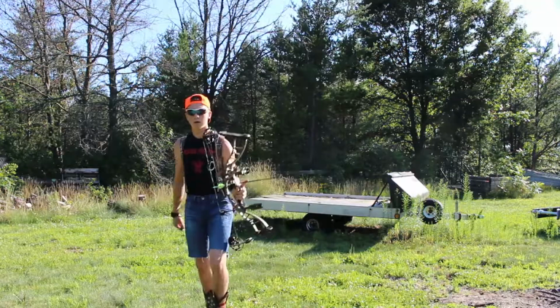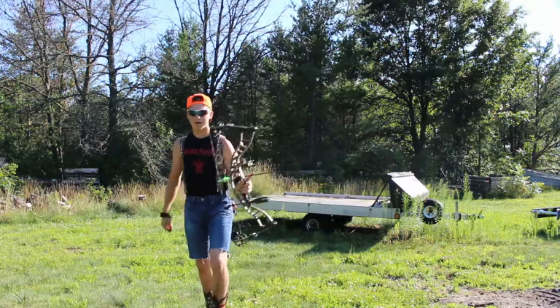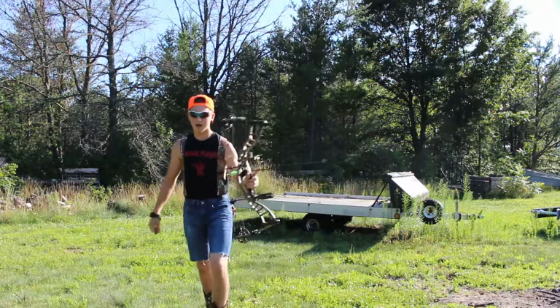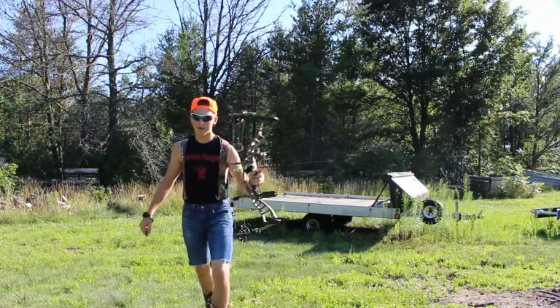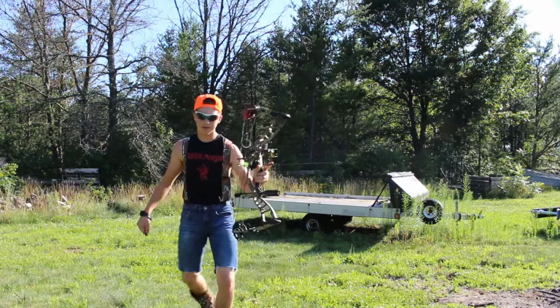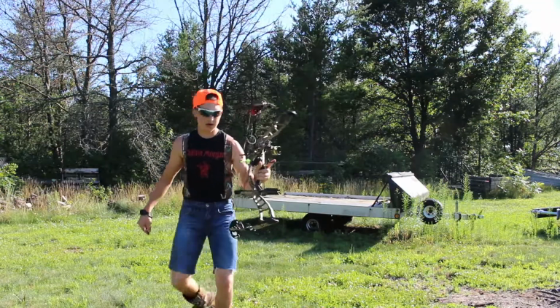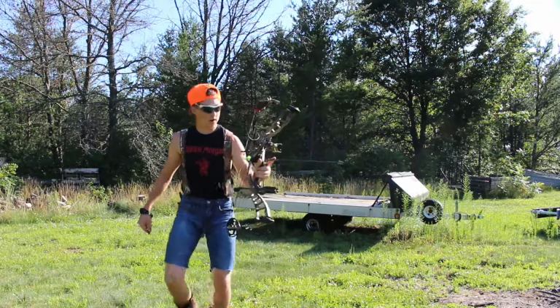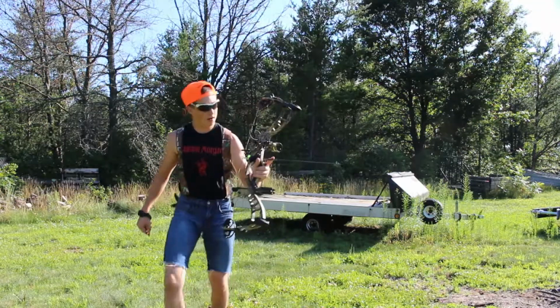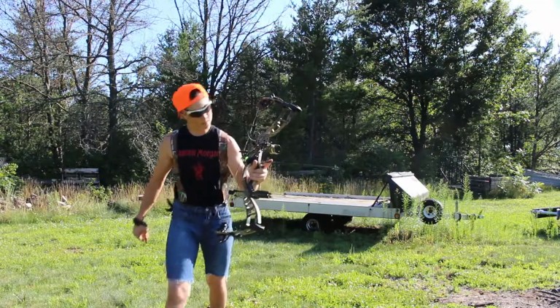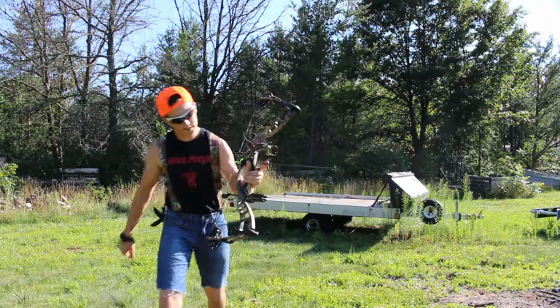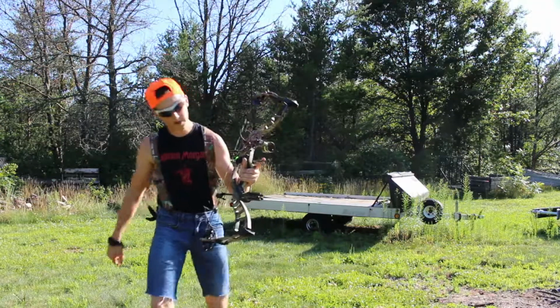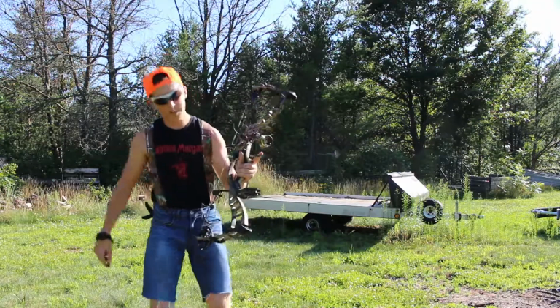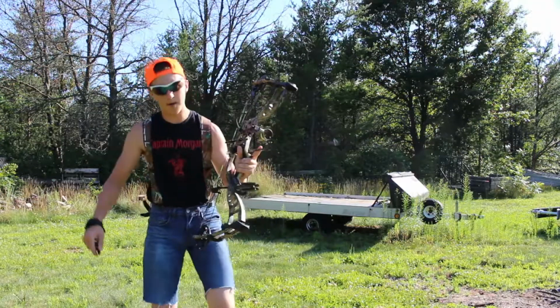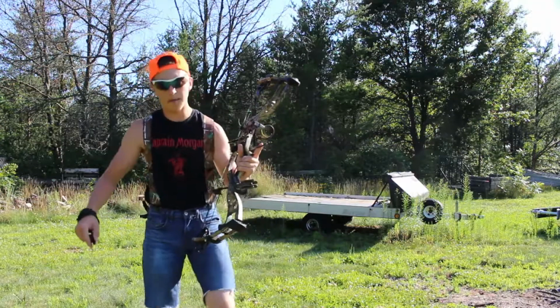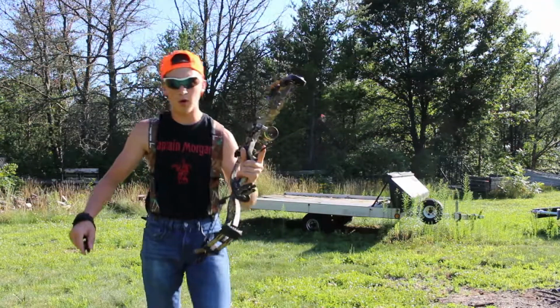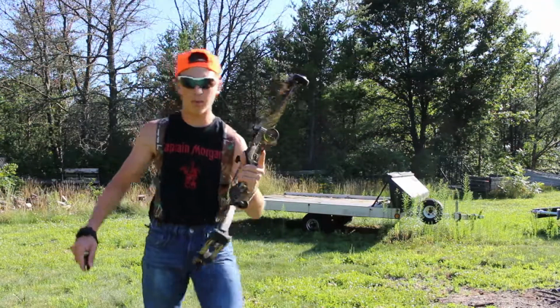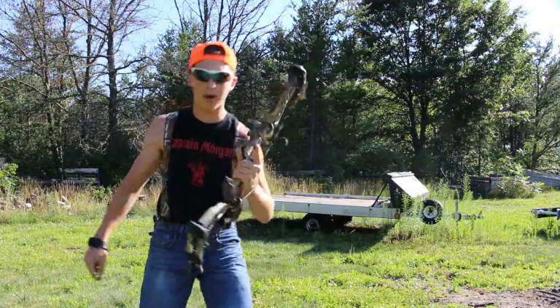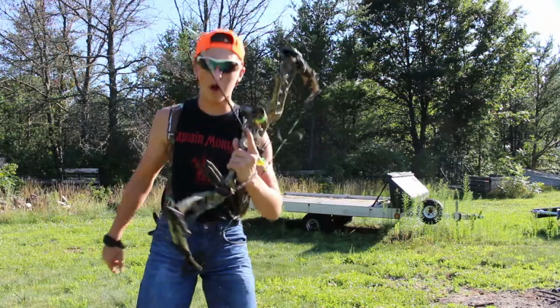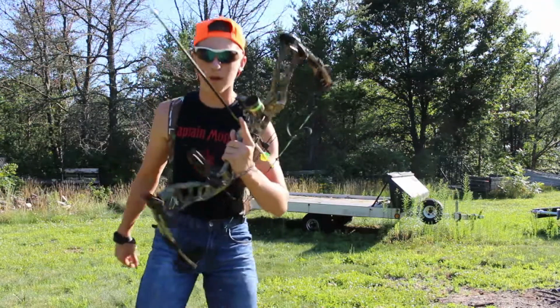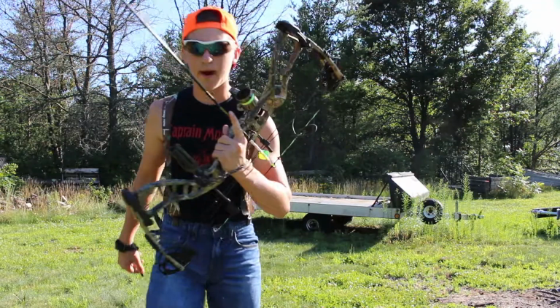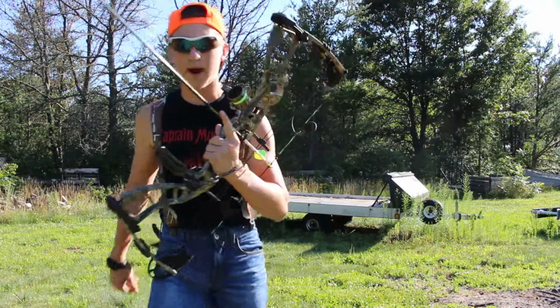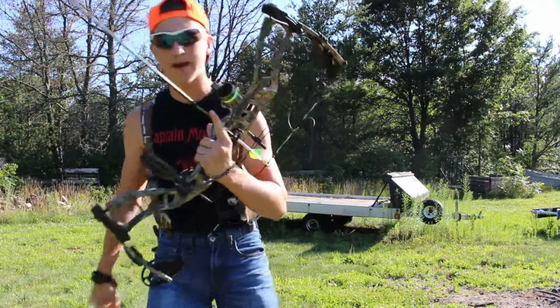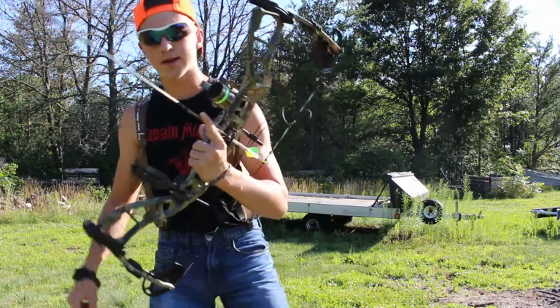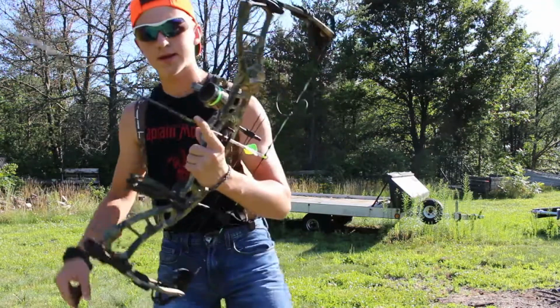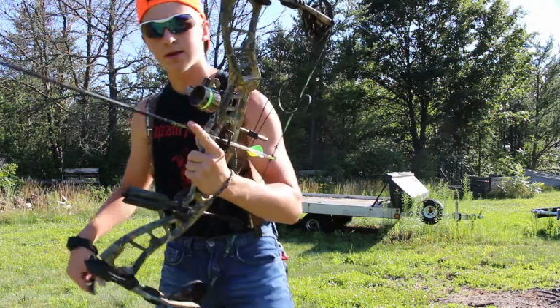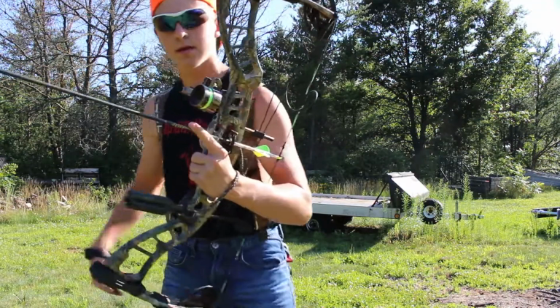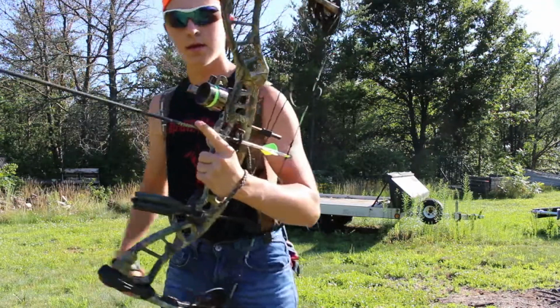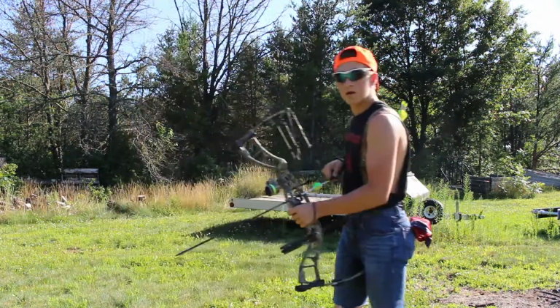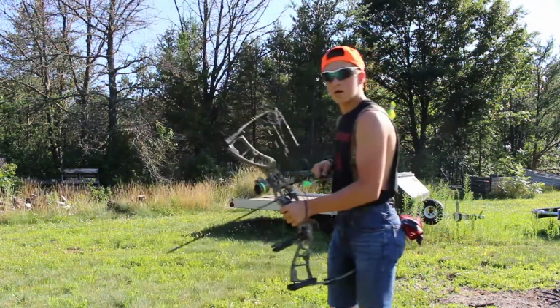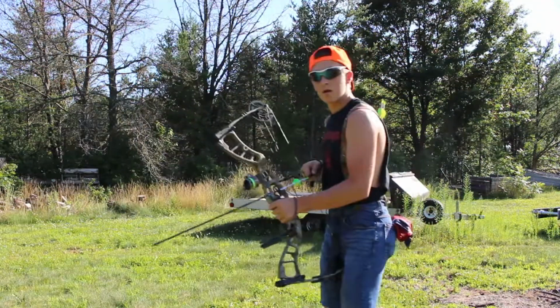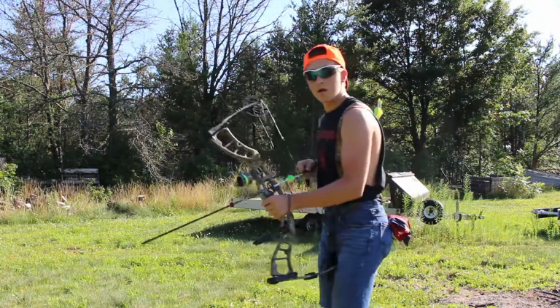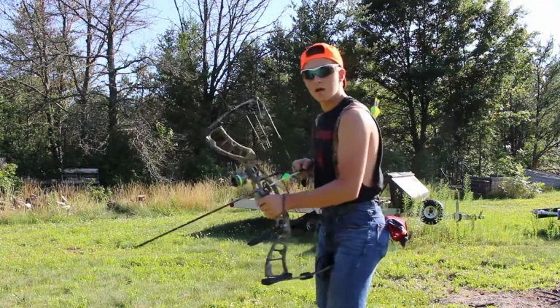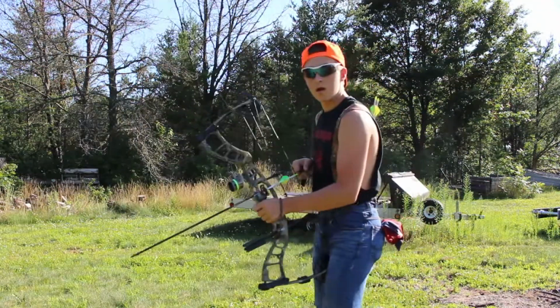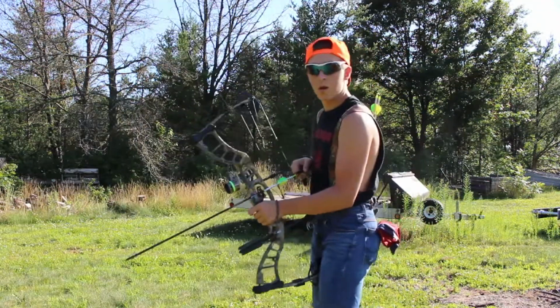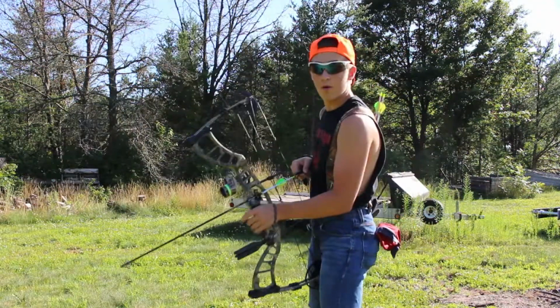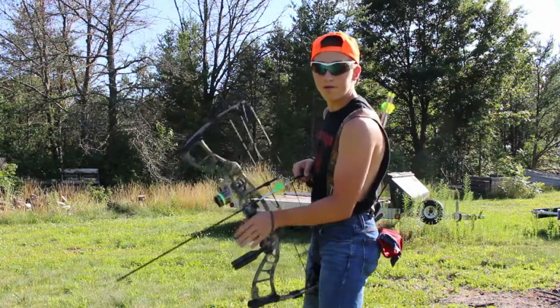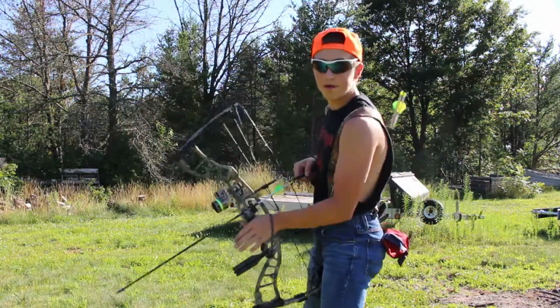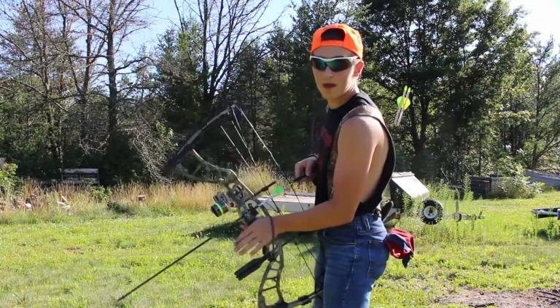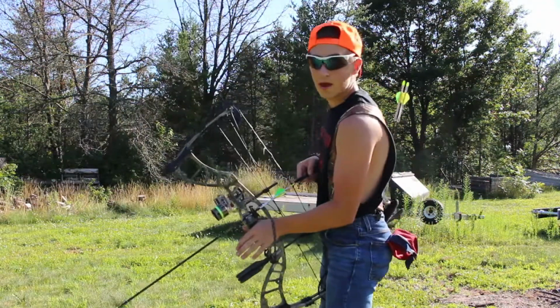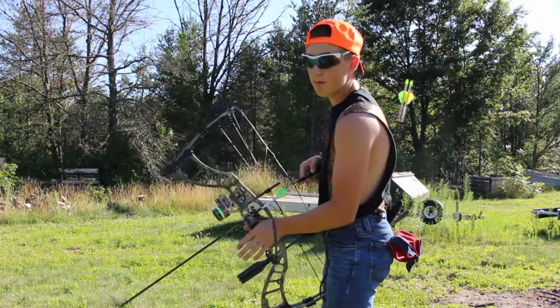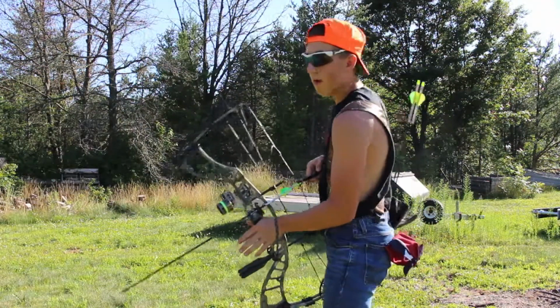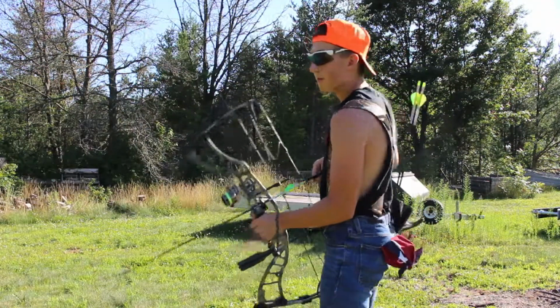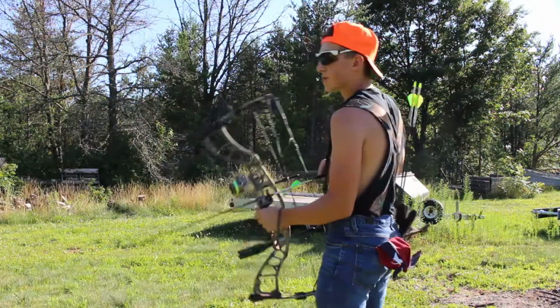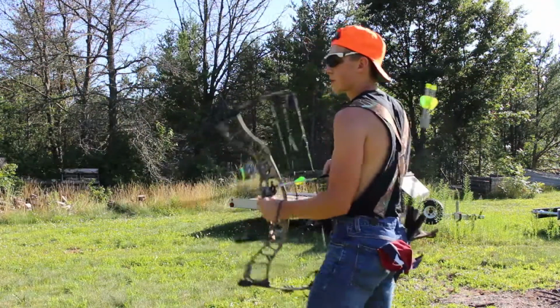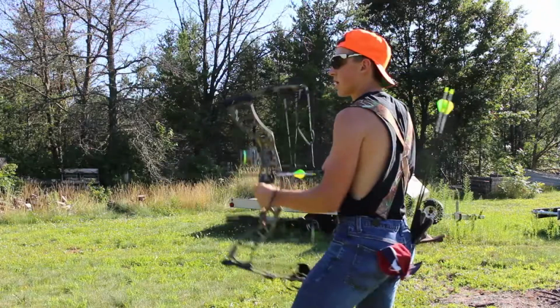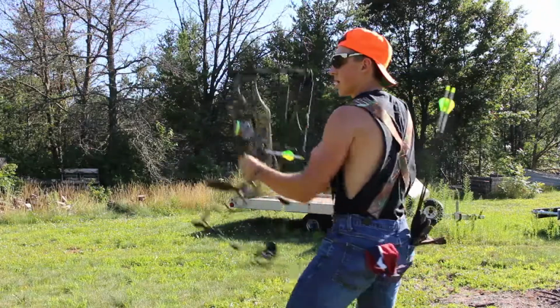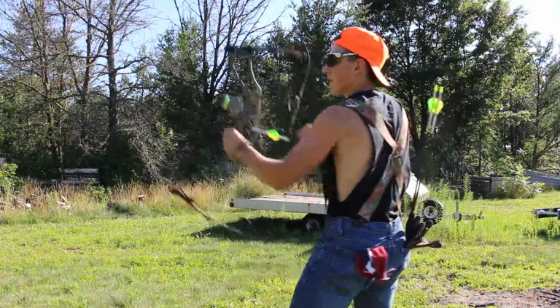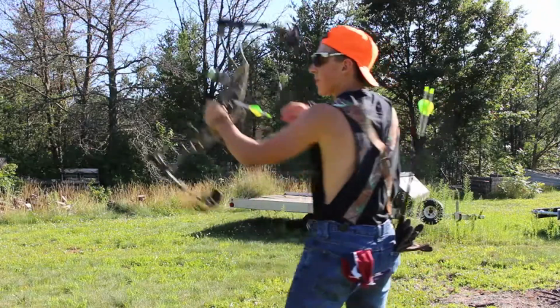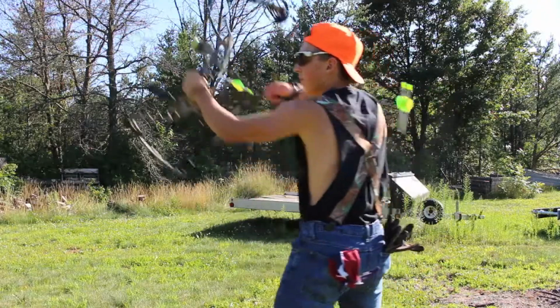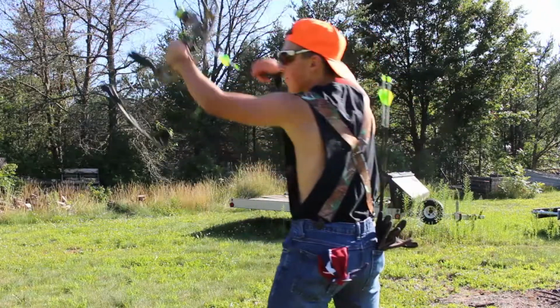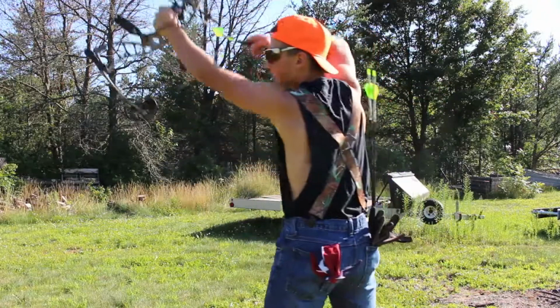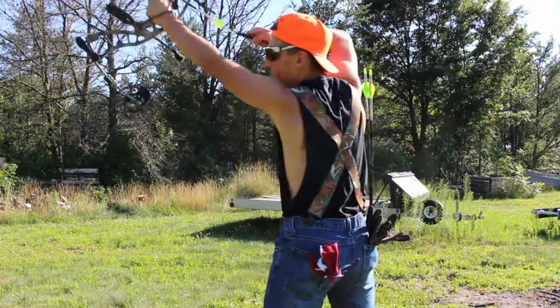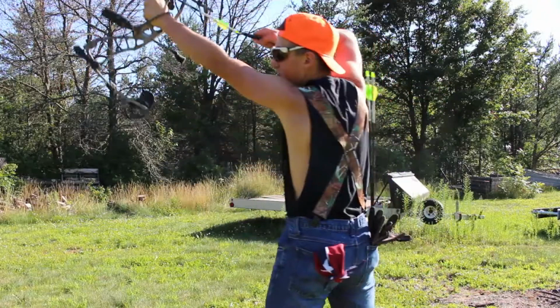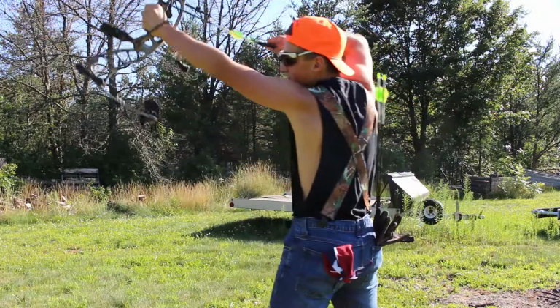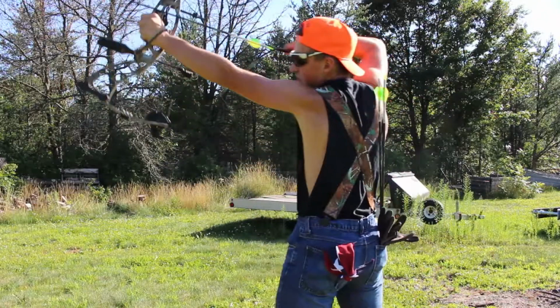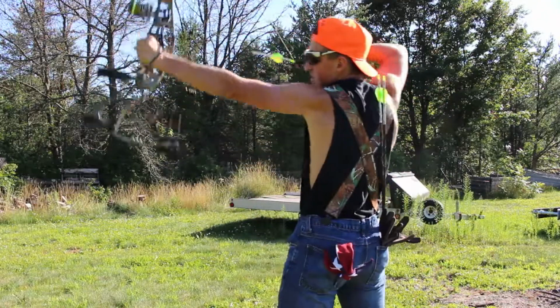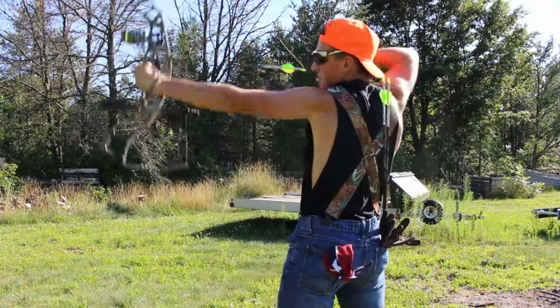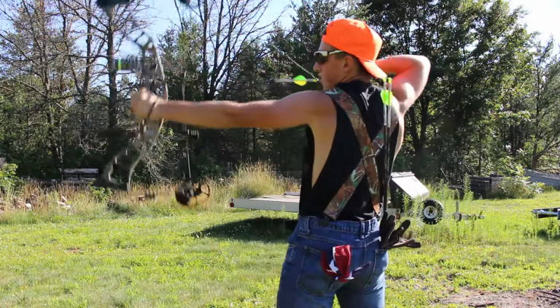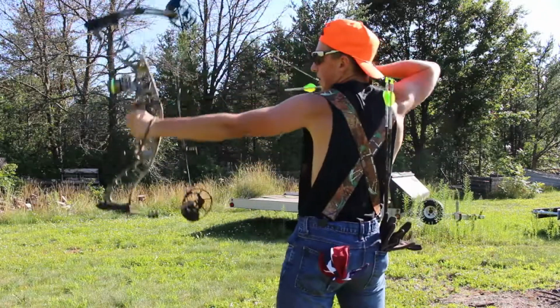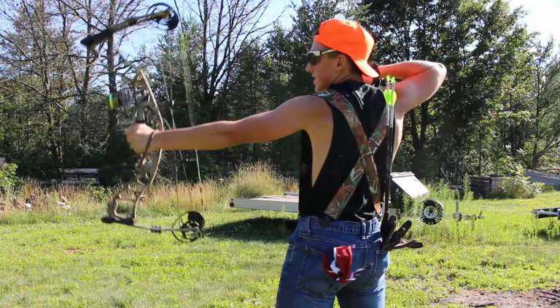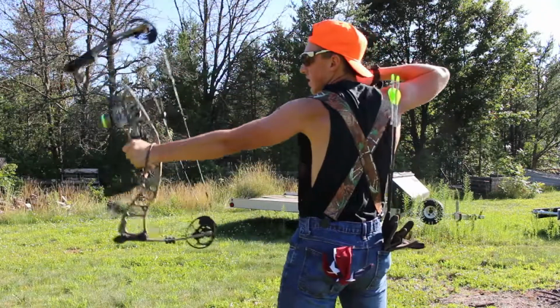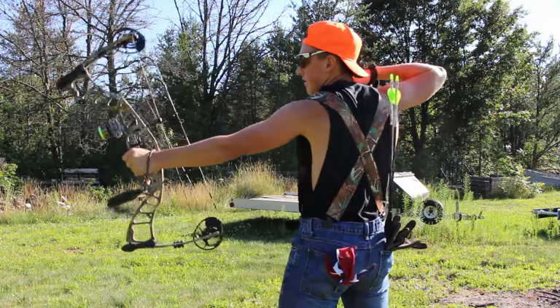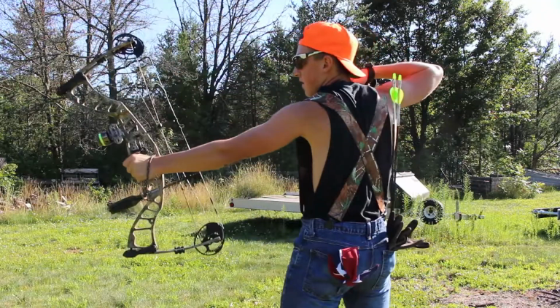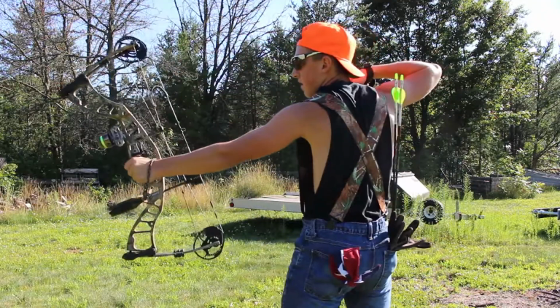Today I'm going to tell you a little bit about my Hoyt Power Max. Now one thing you got to remember is you always got to keep your finger off the trigger so you don't accidentally fire.